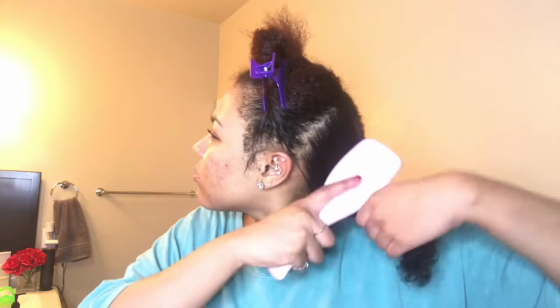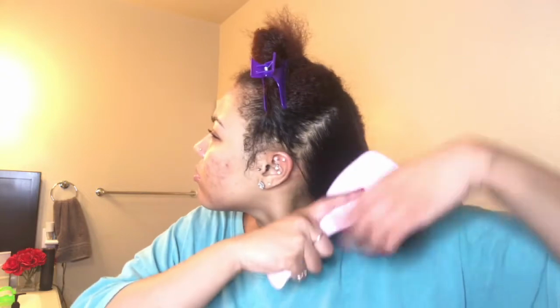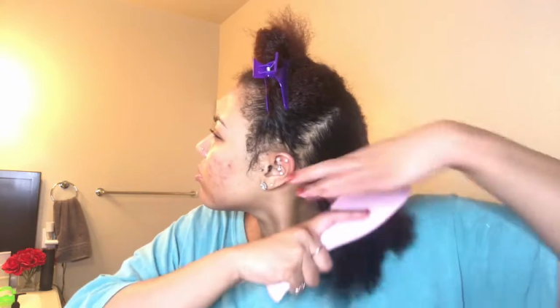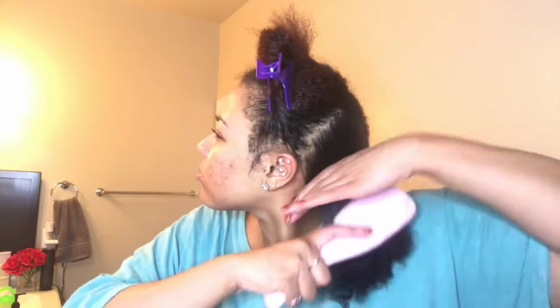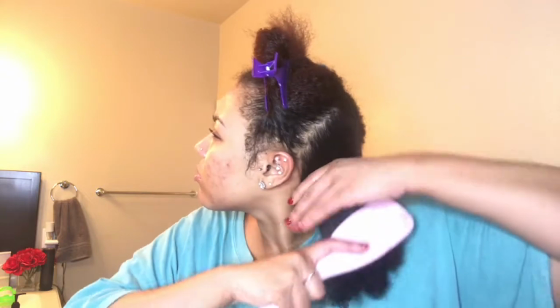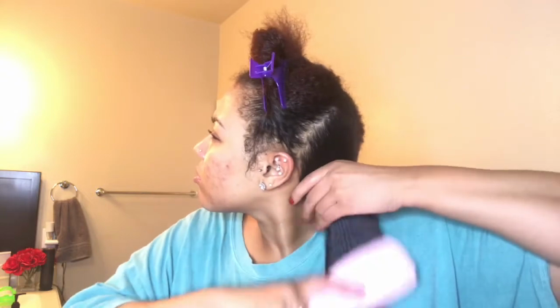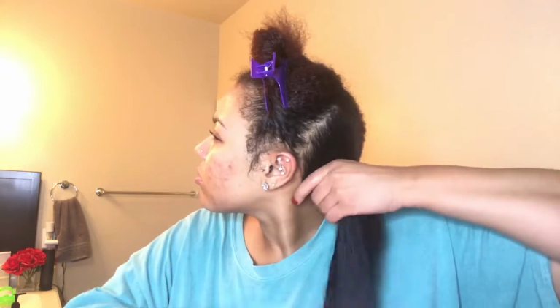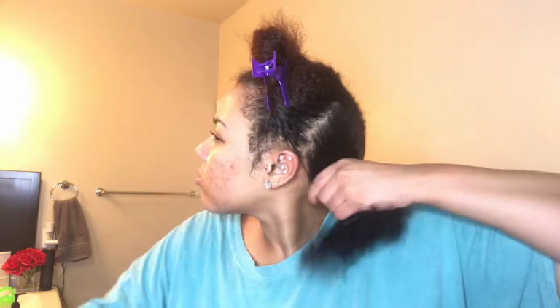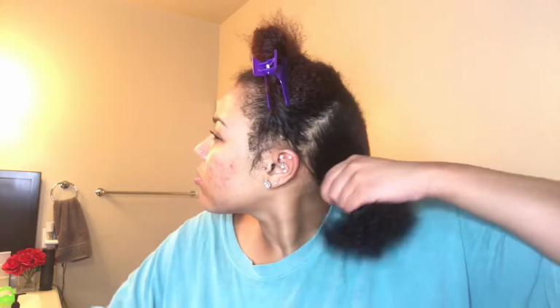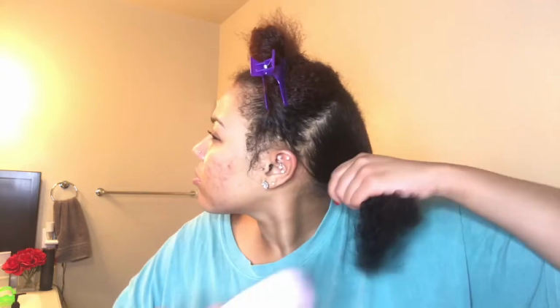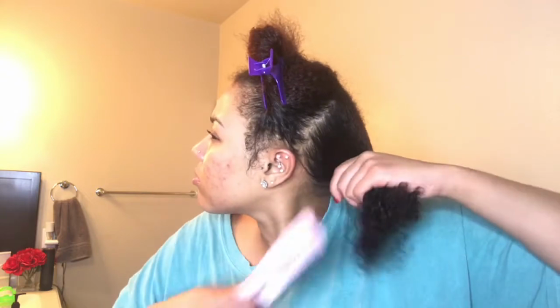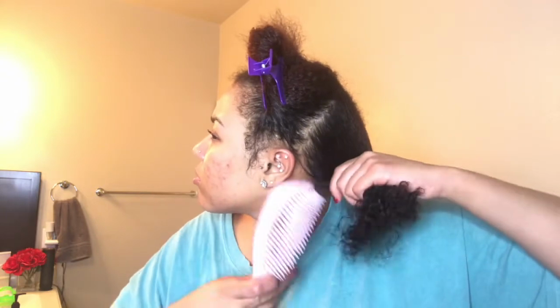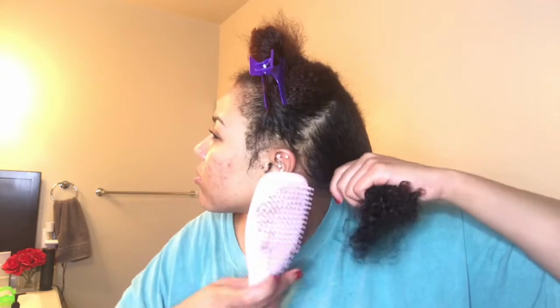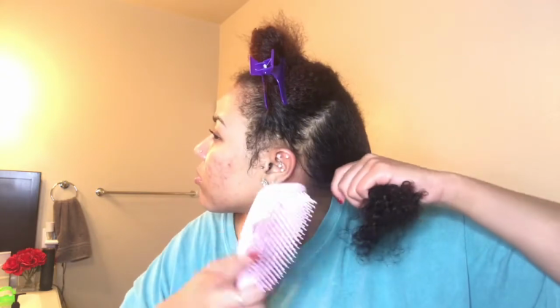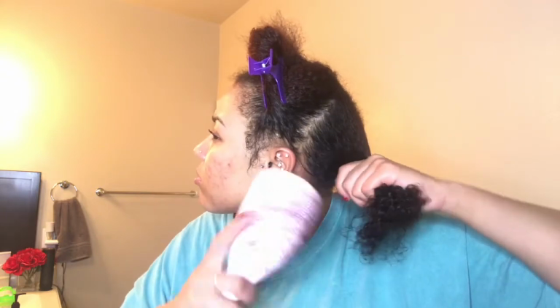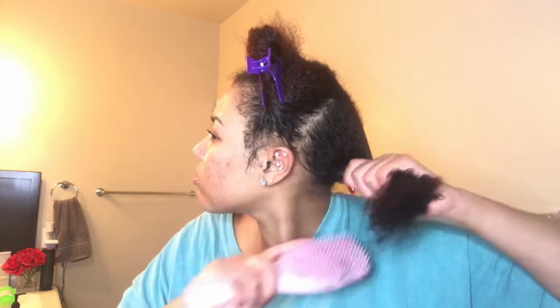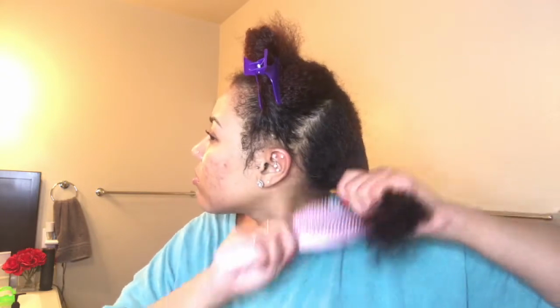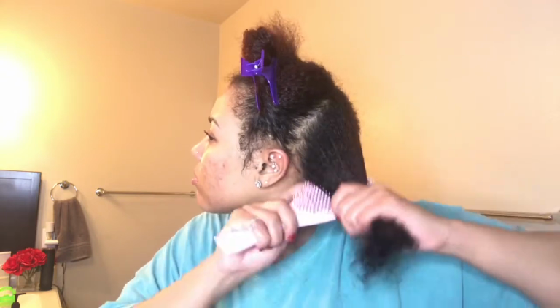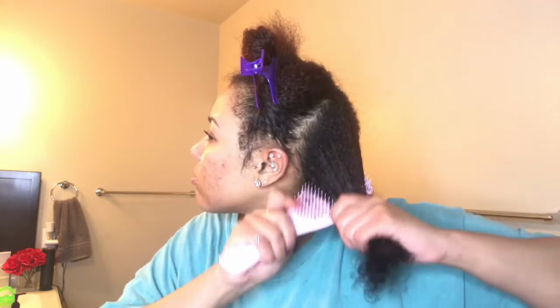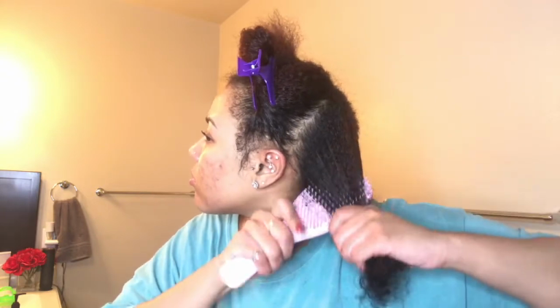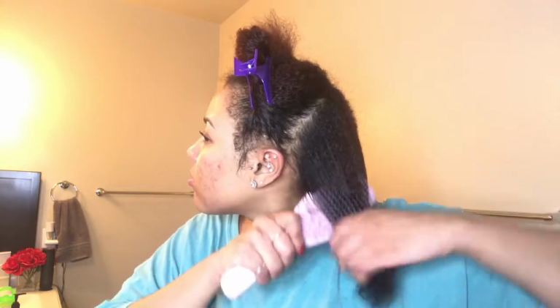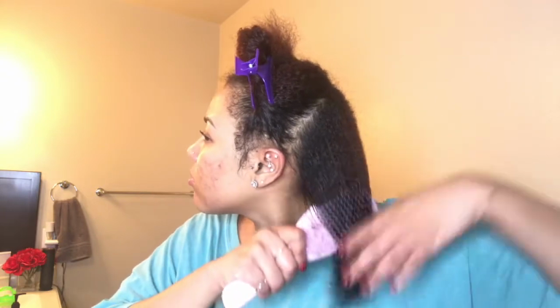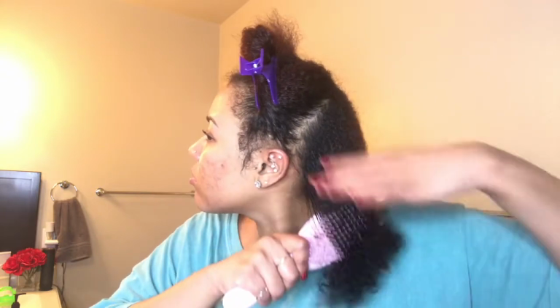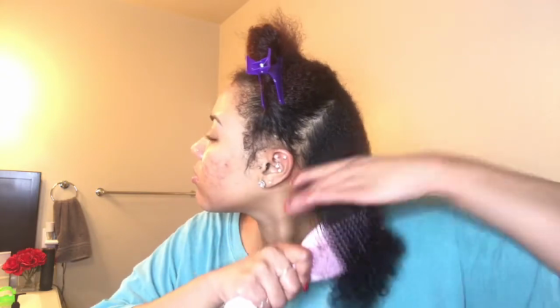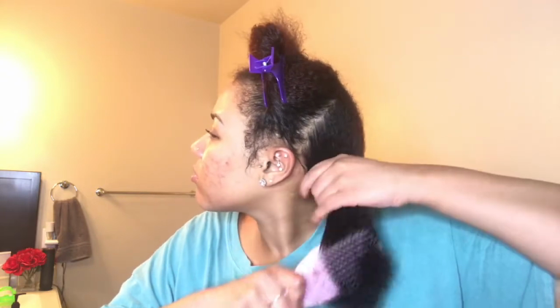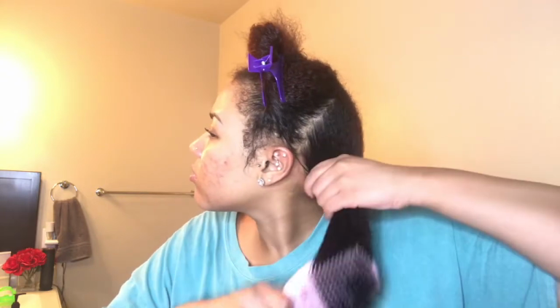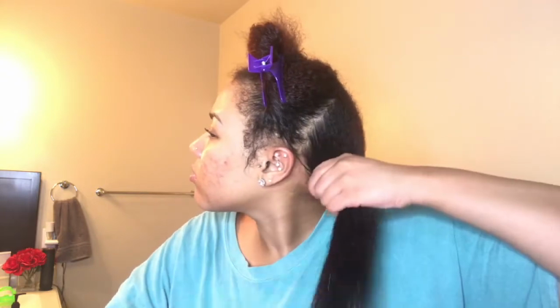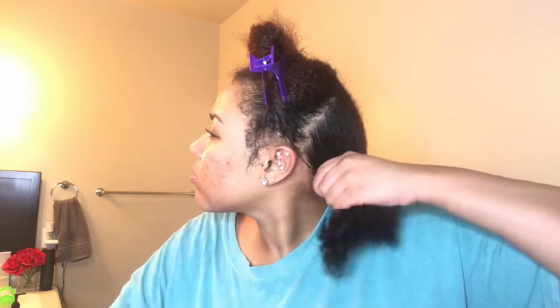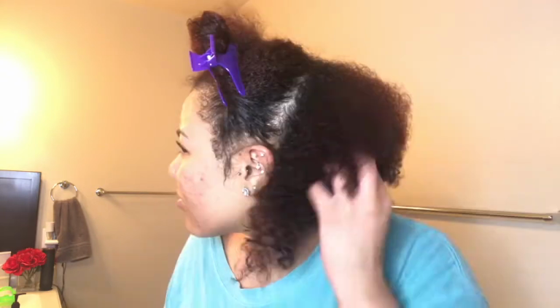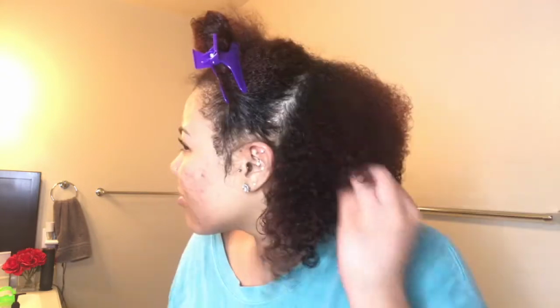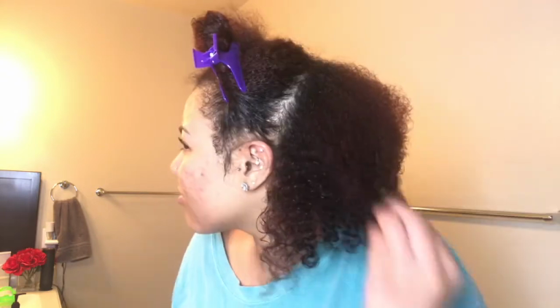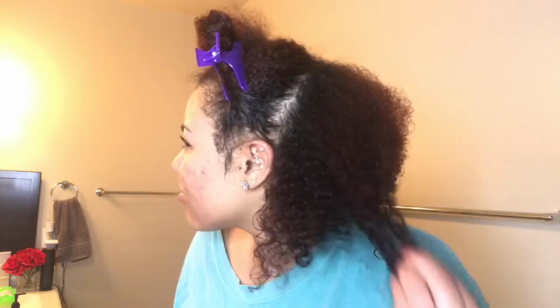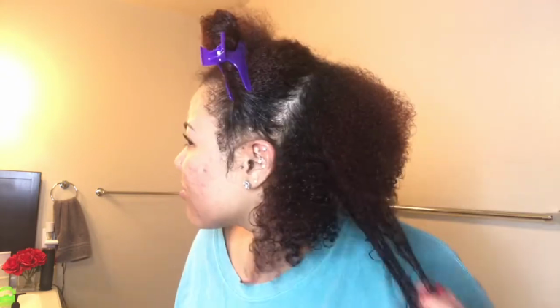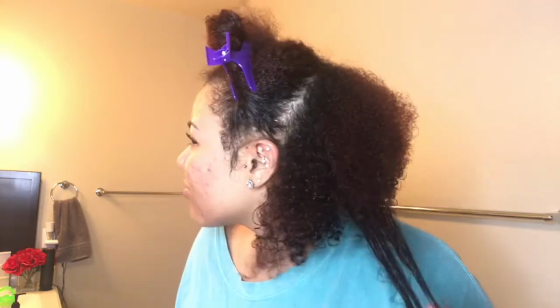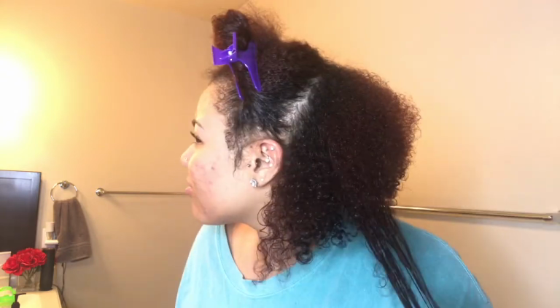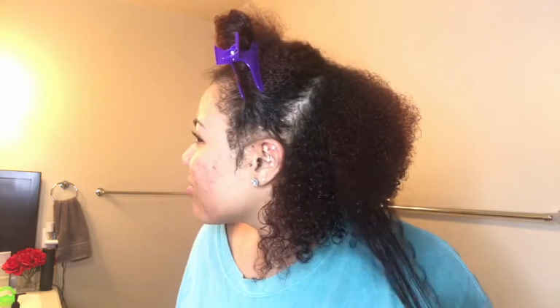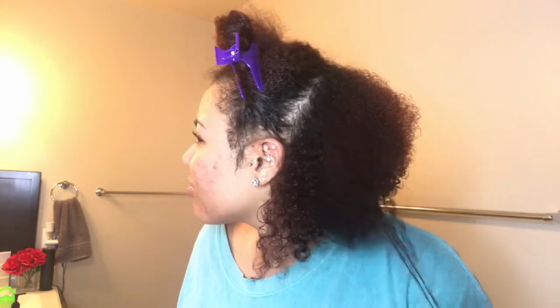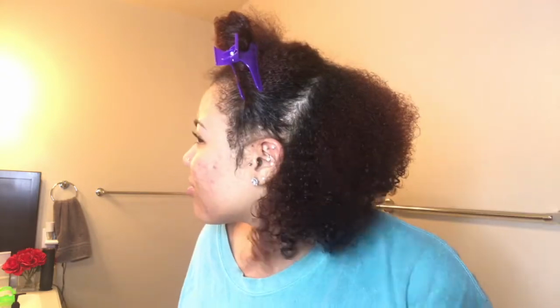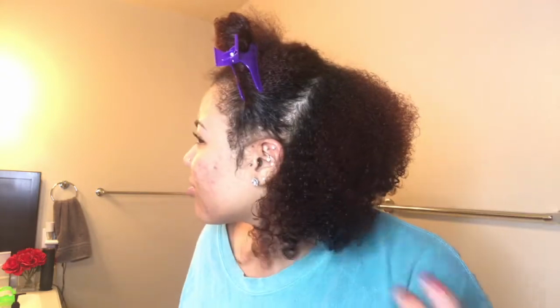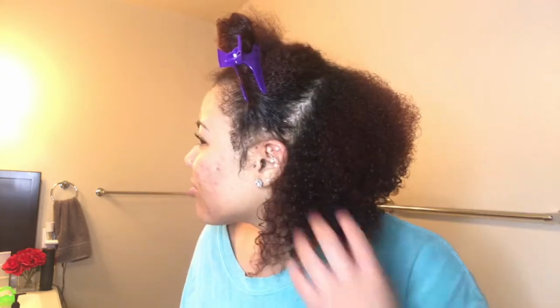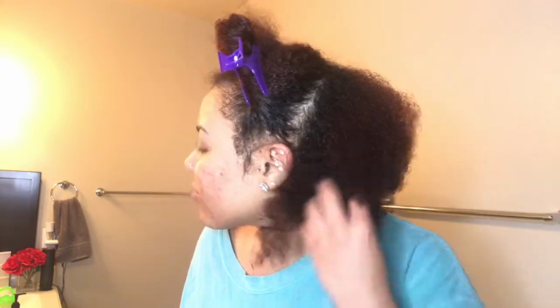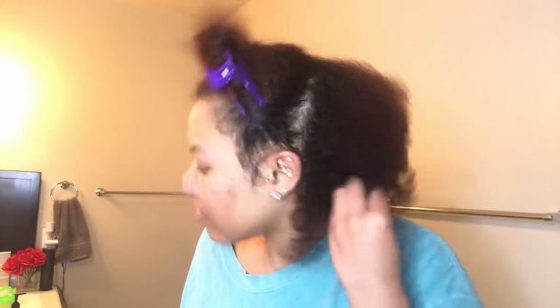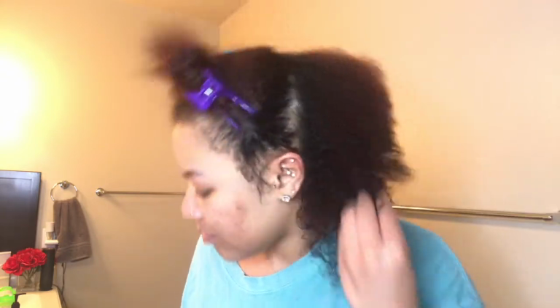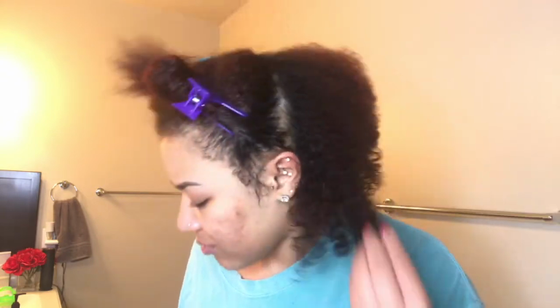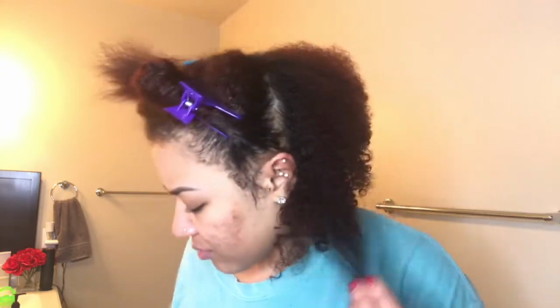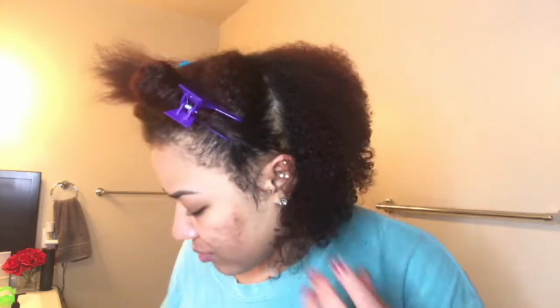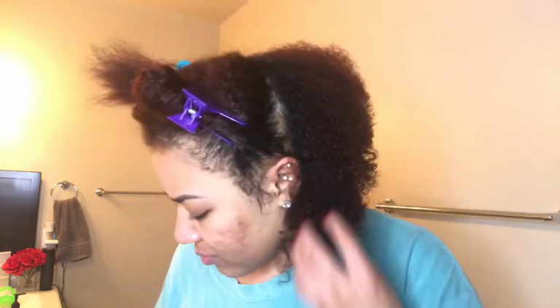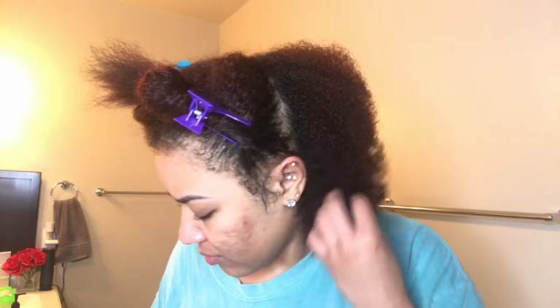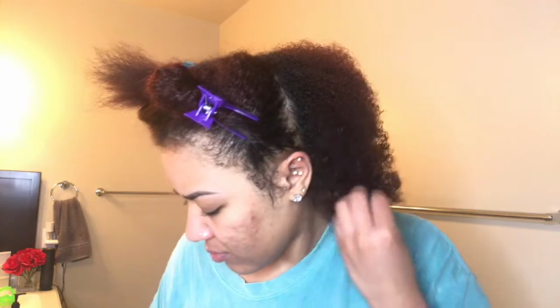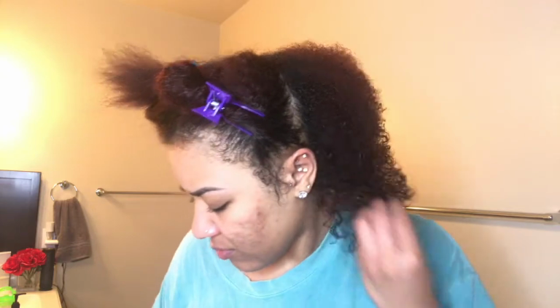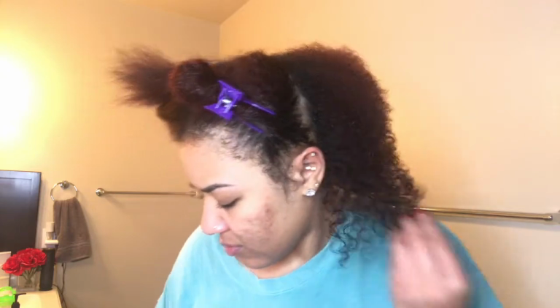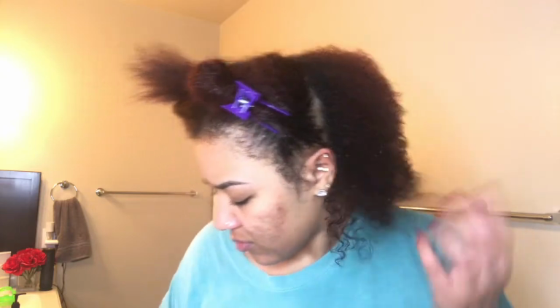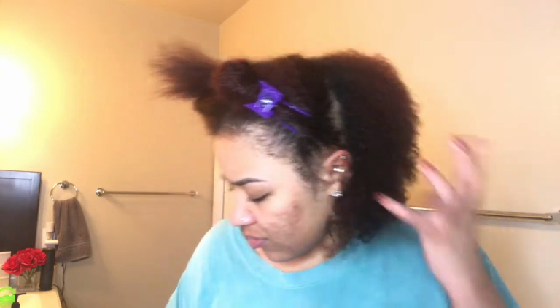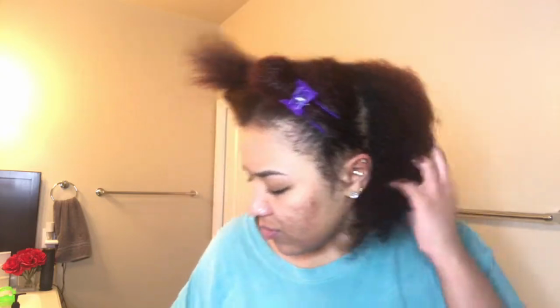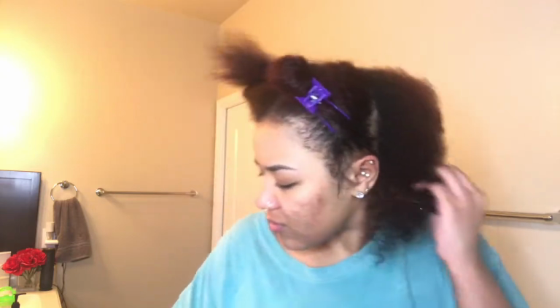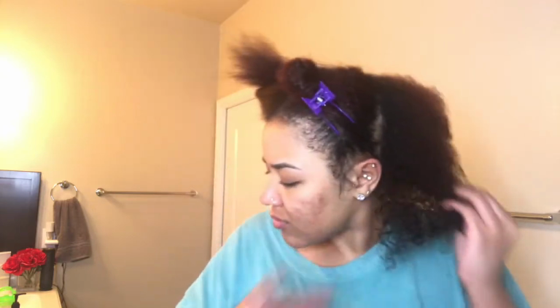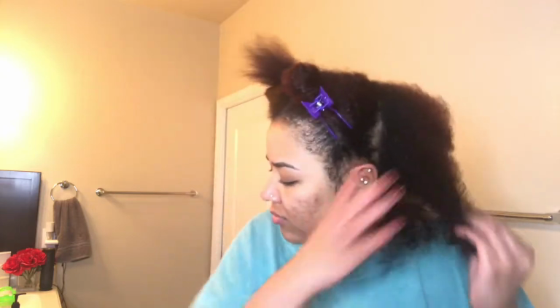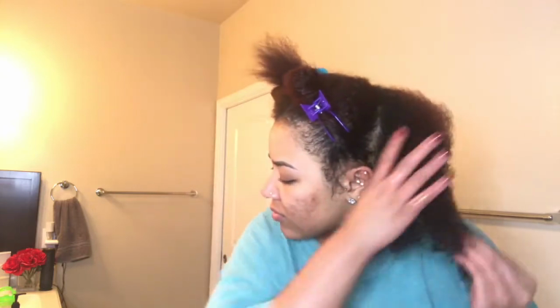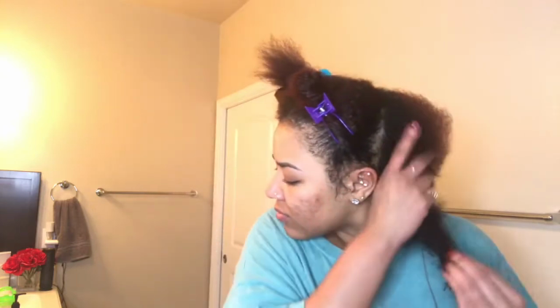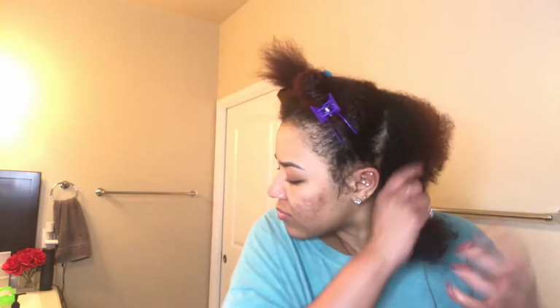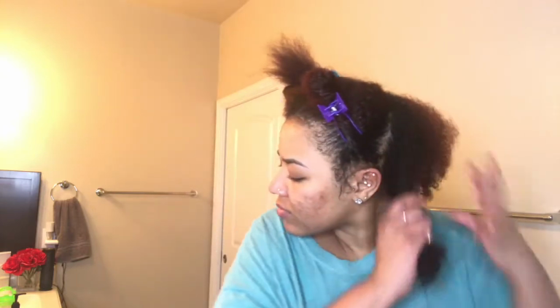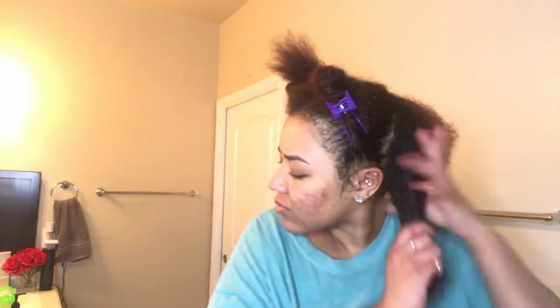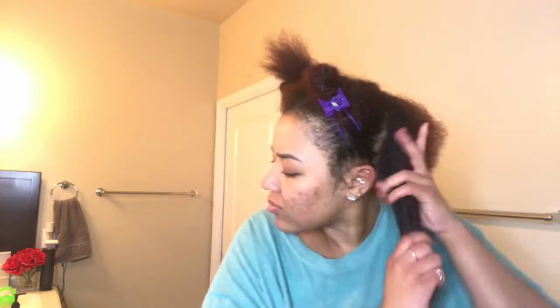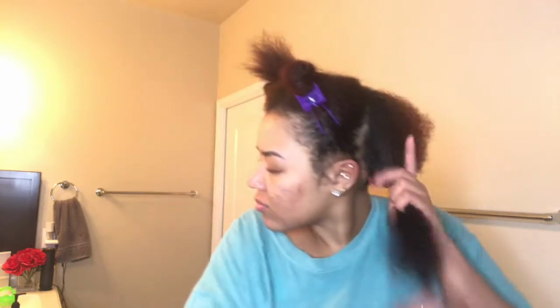I didn't even detangle my hair in the shower and look at my head — you see that definition?